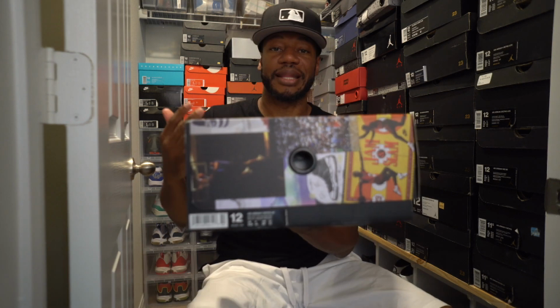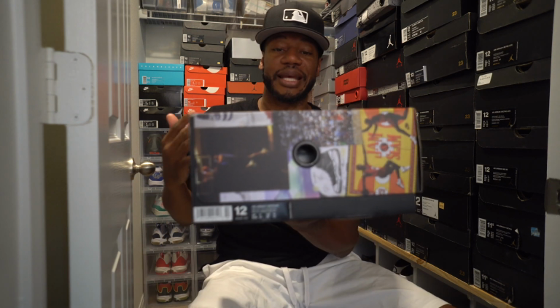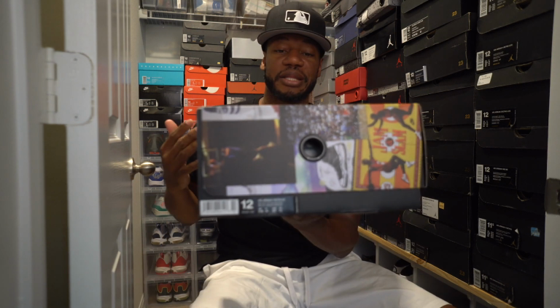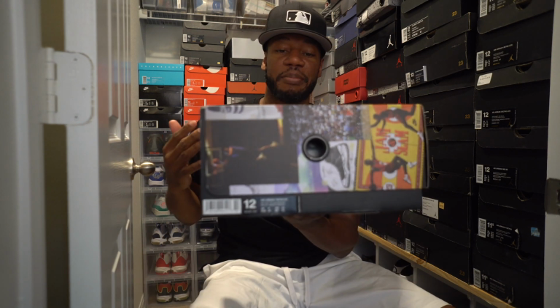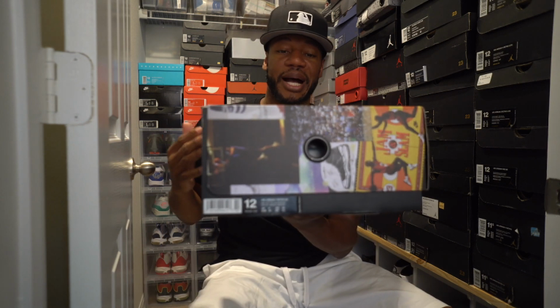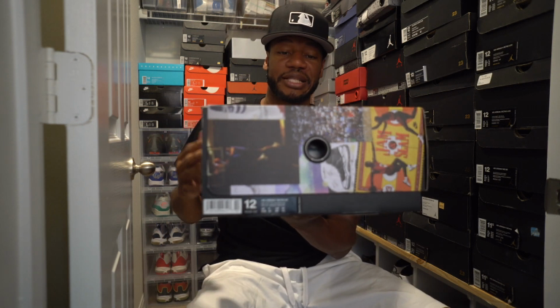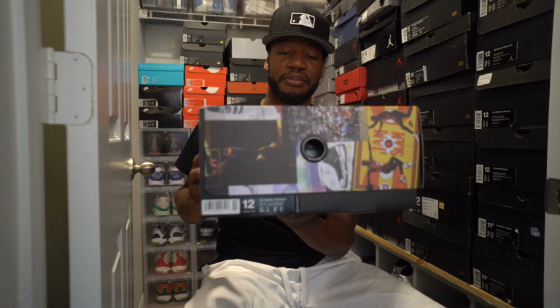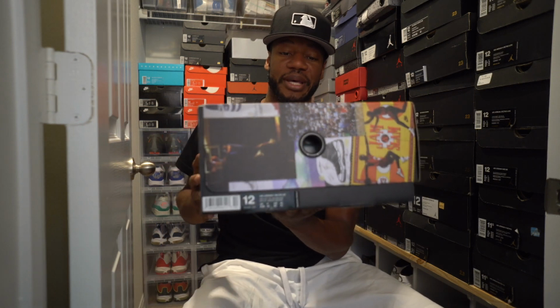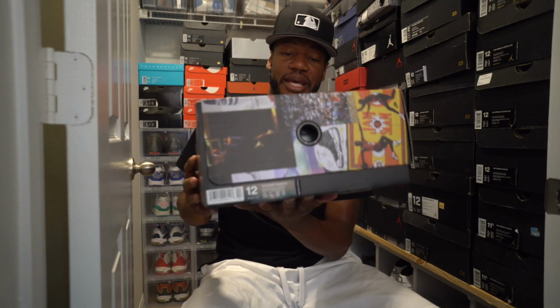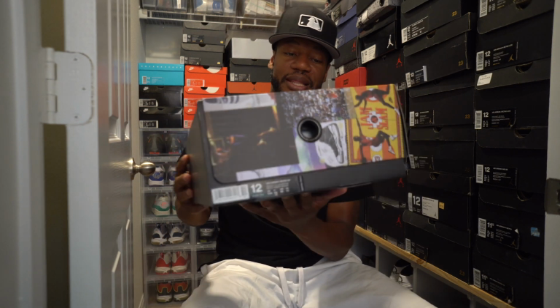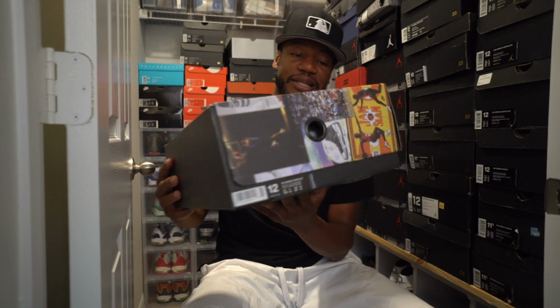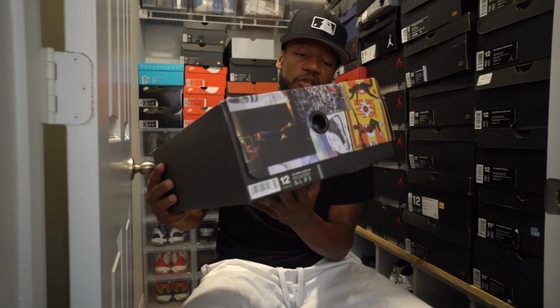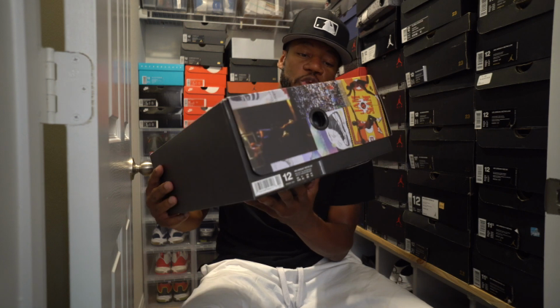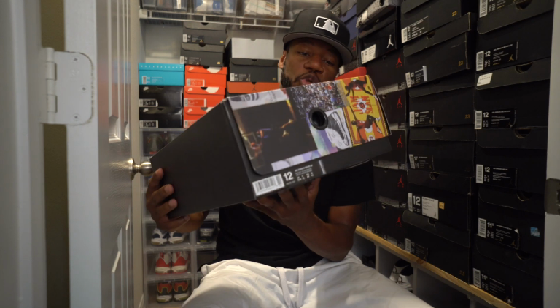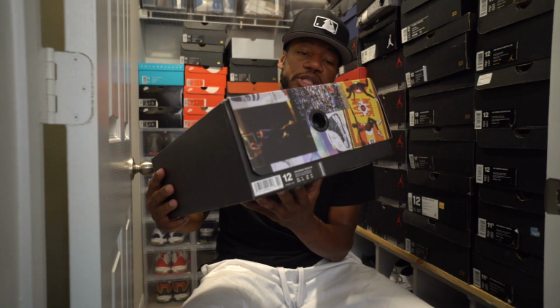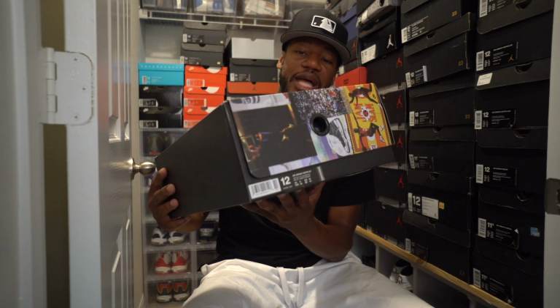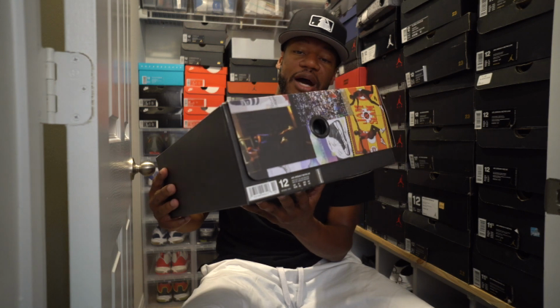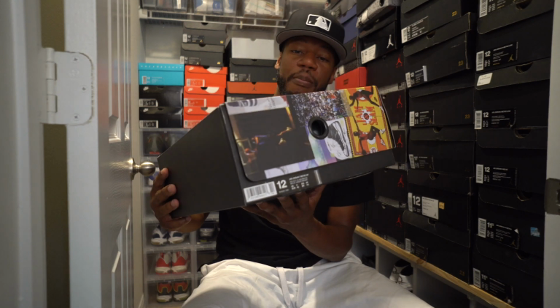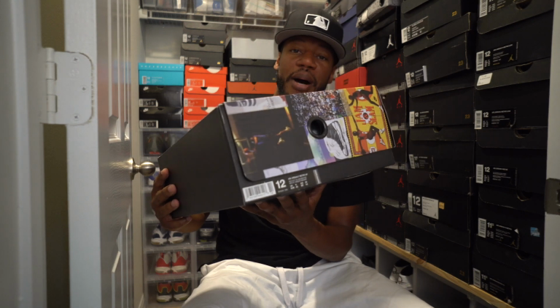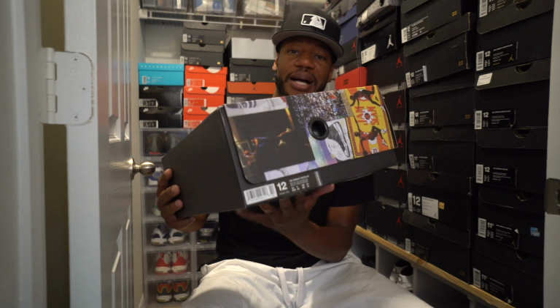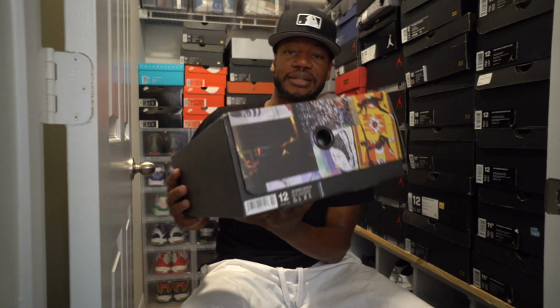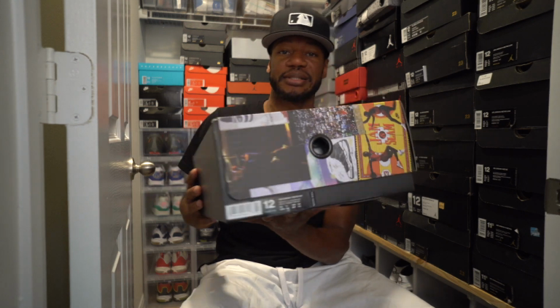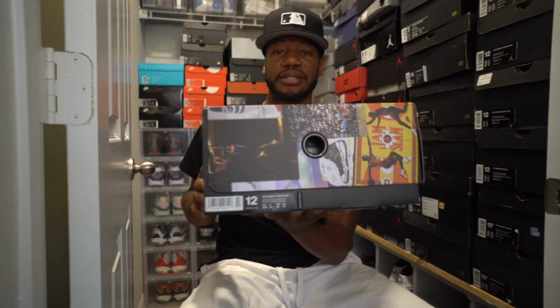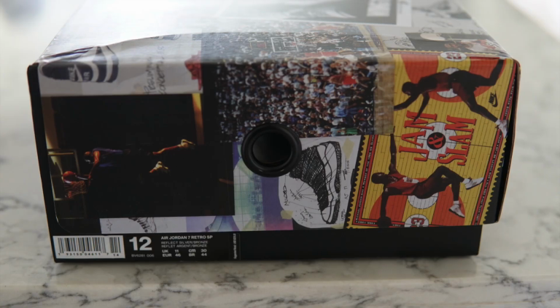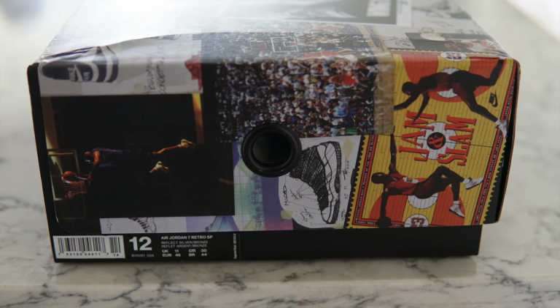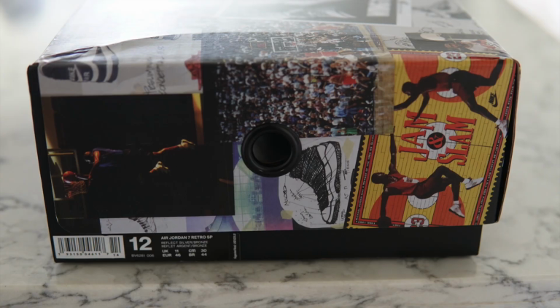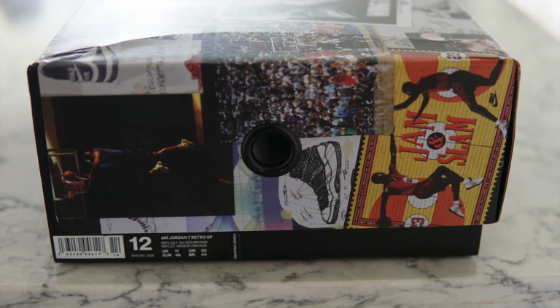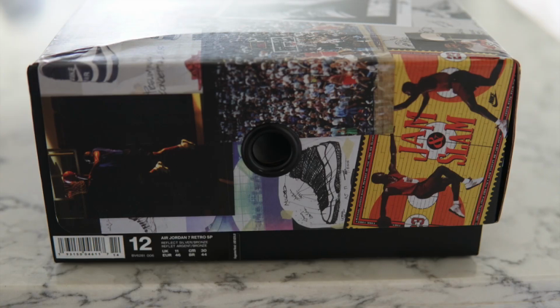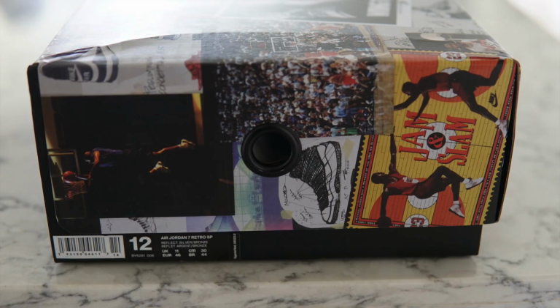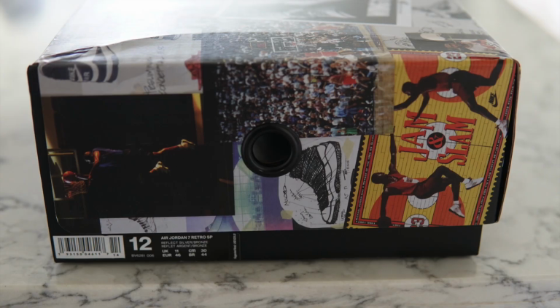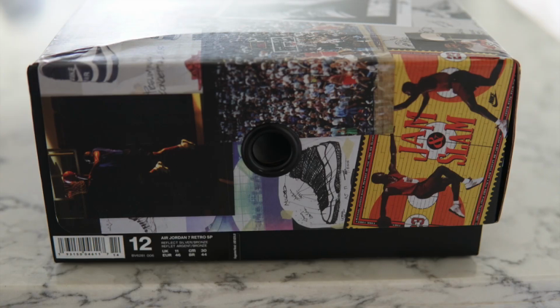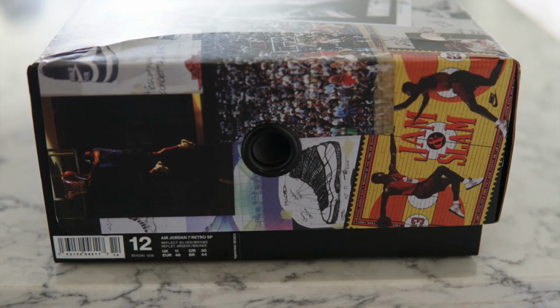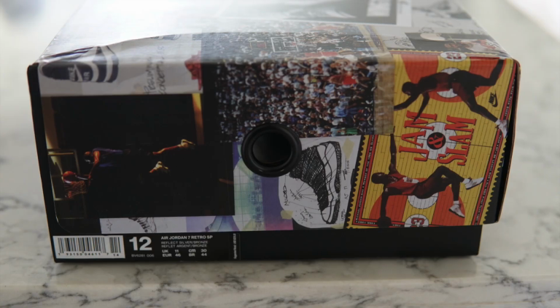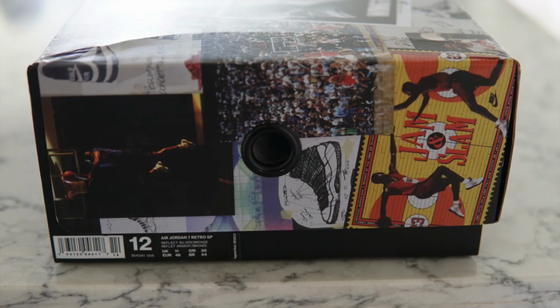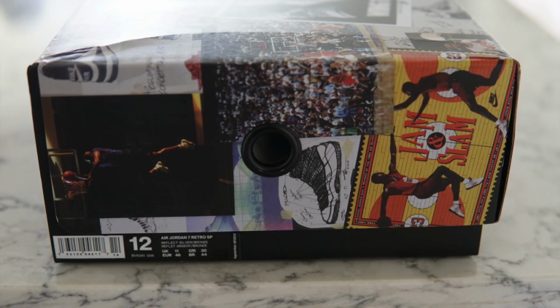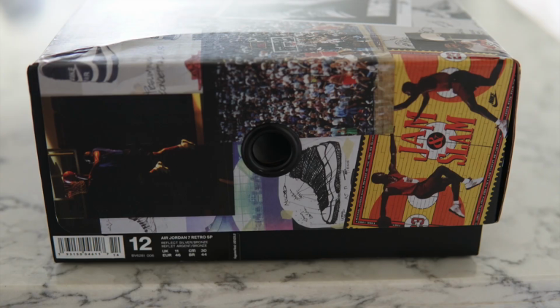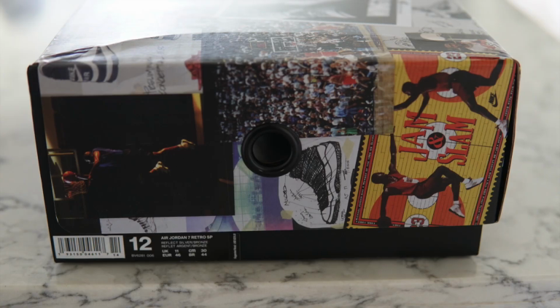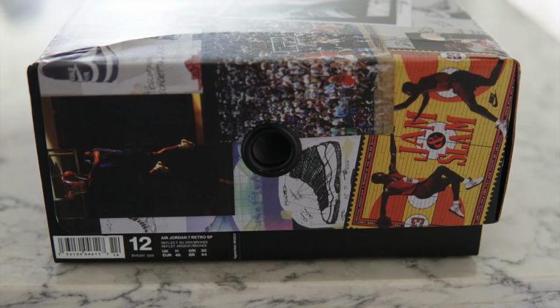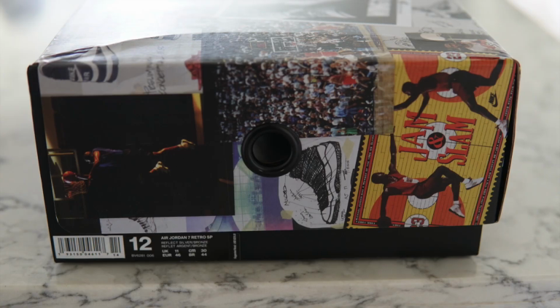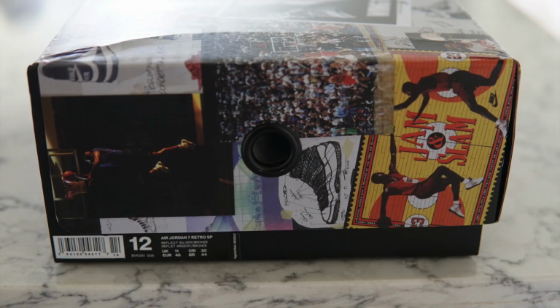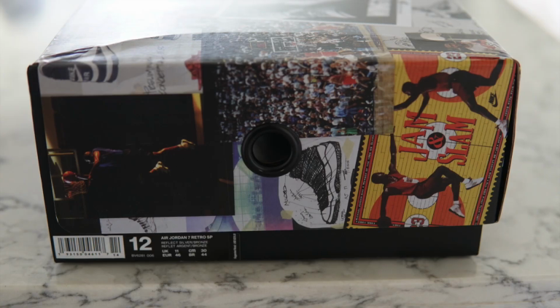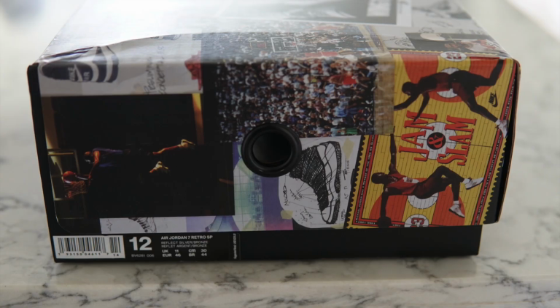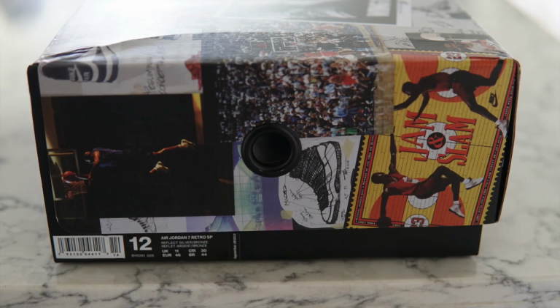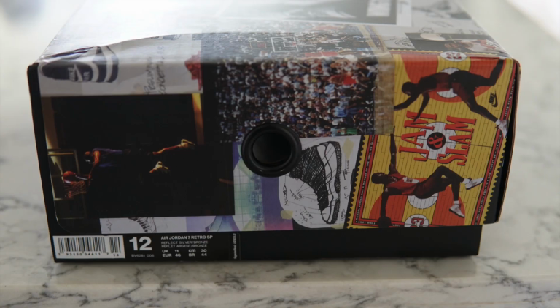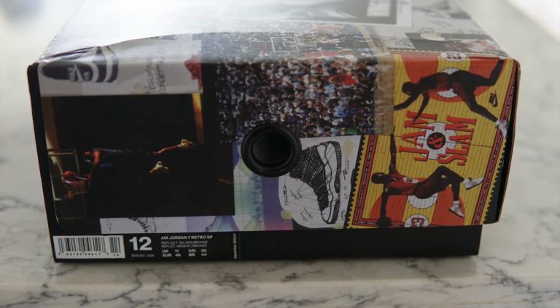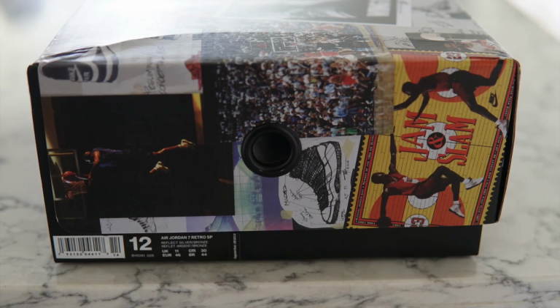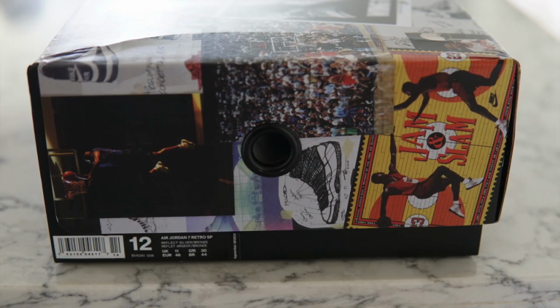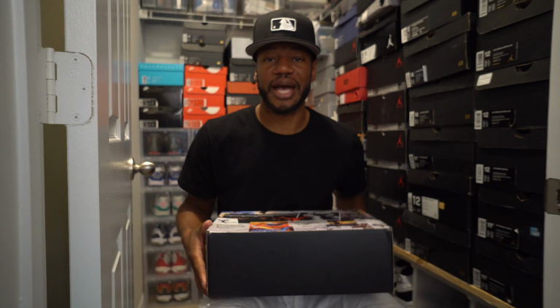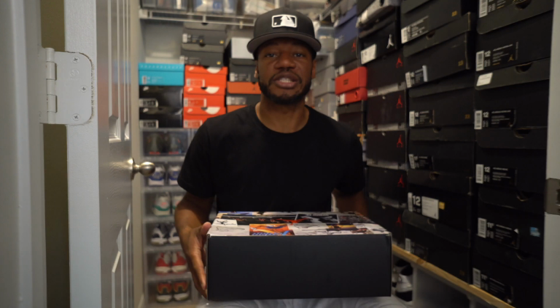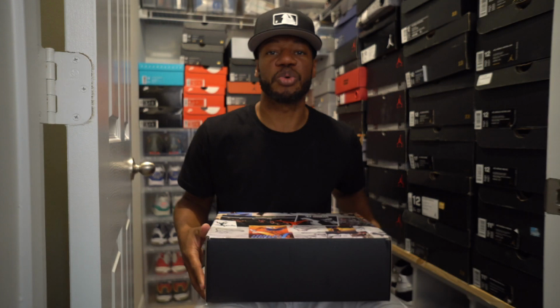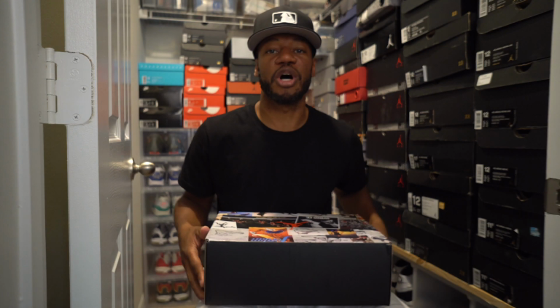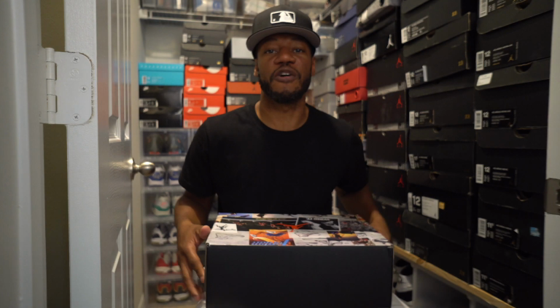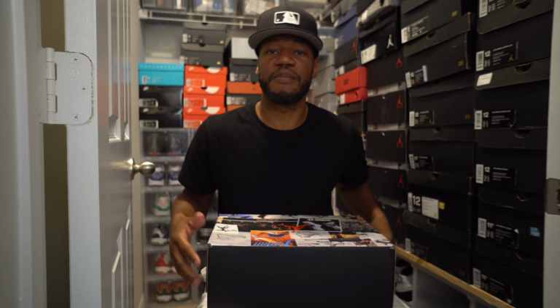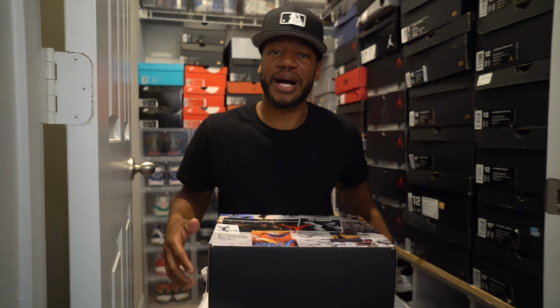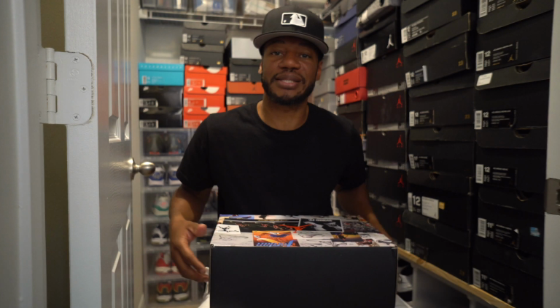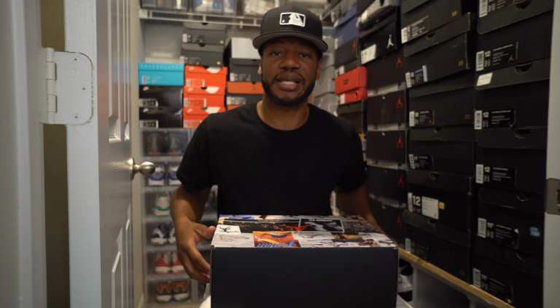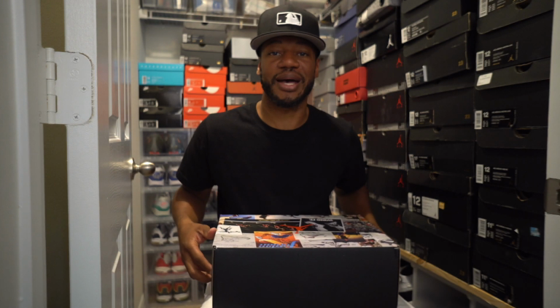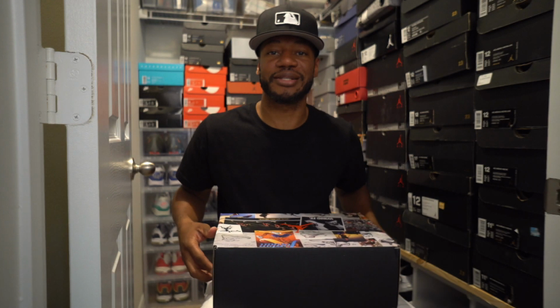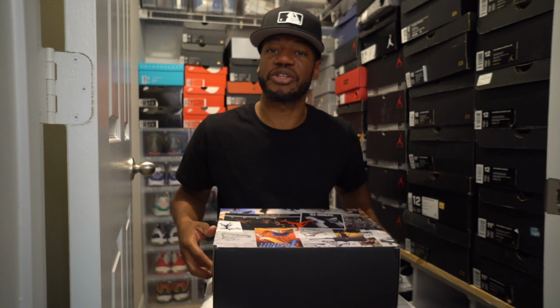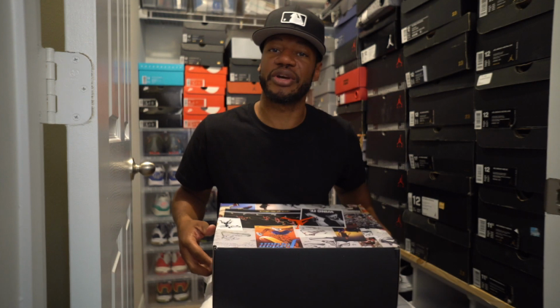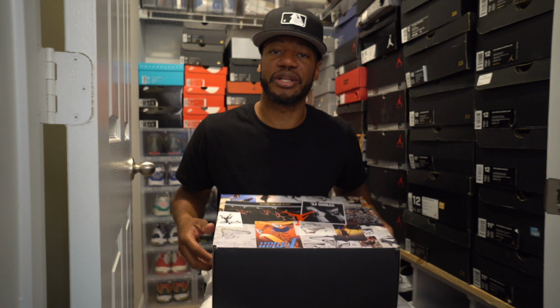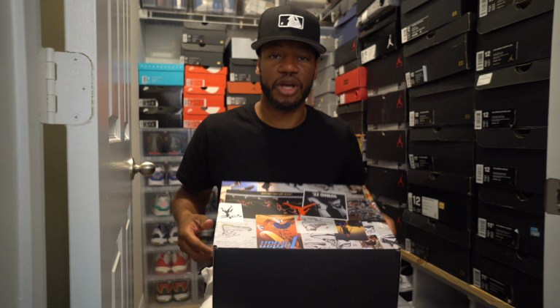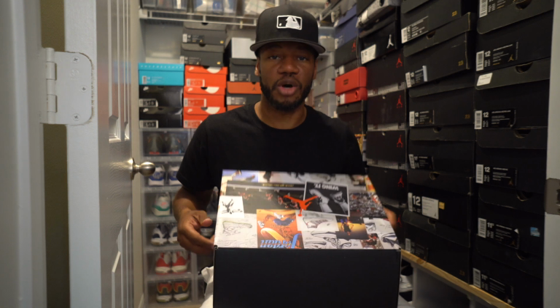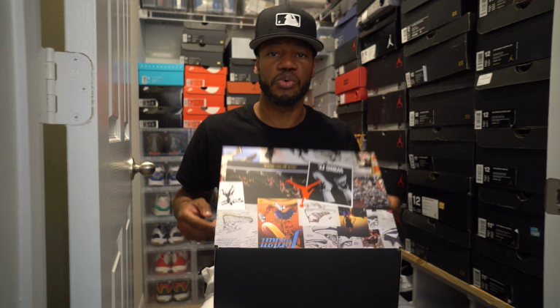Like the box, man, like the new style box. Peep the label. These are size 12, my size, you already know.